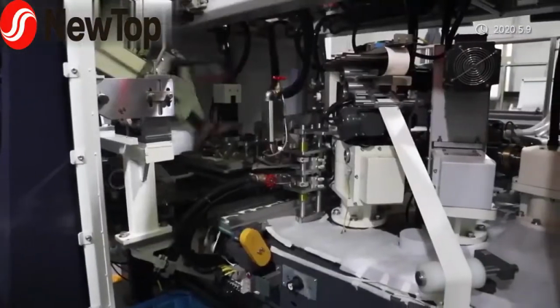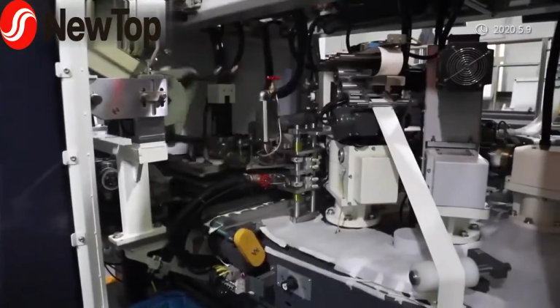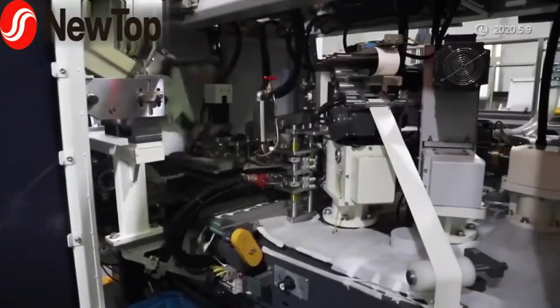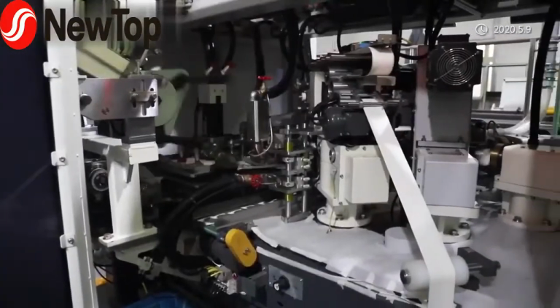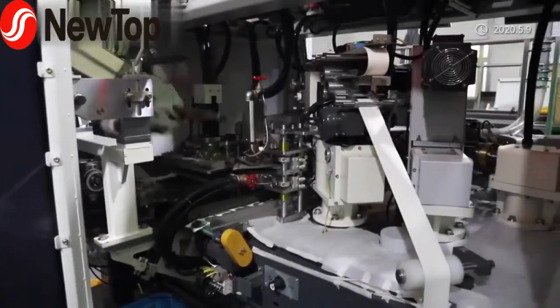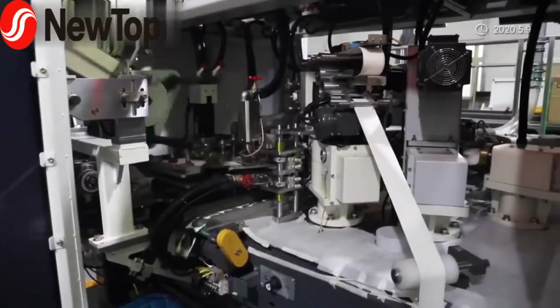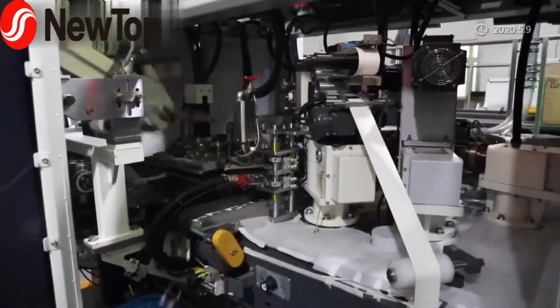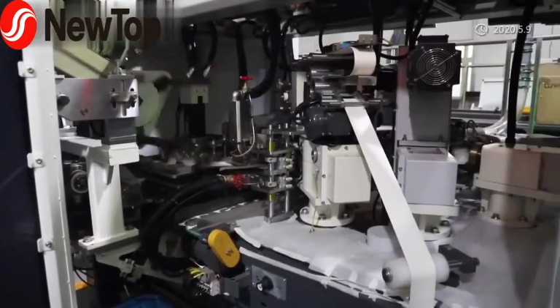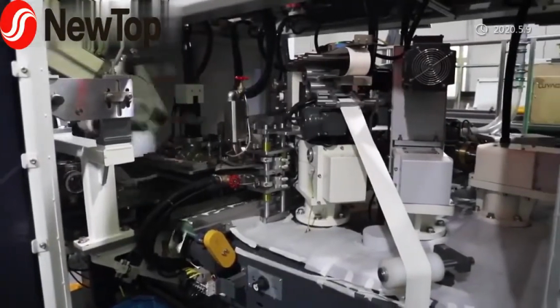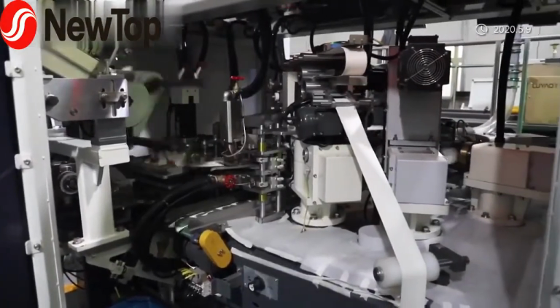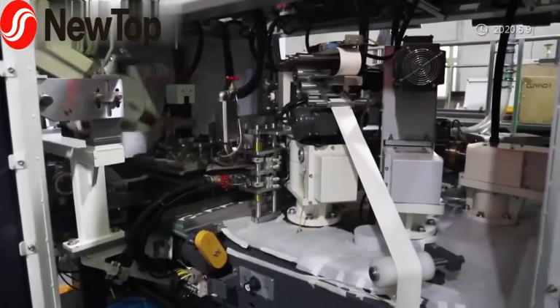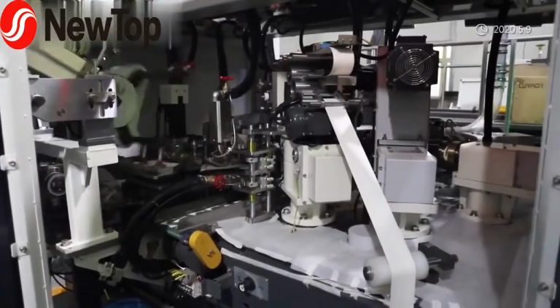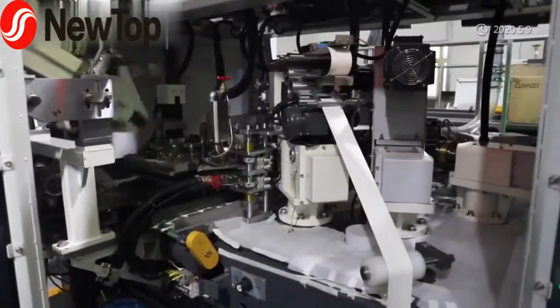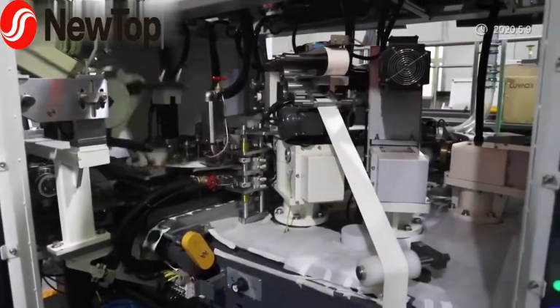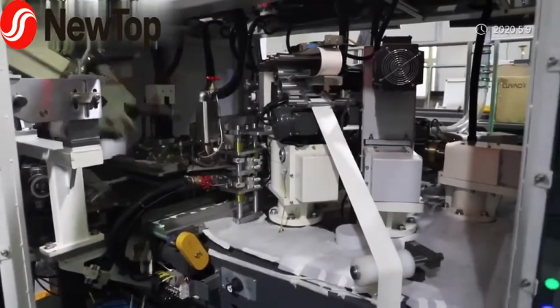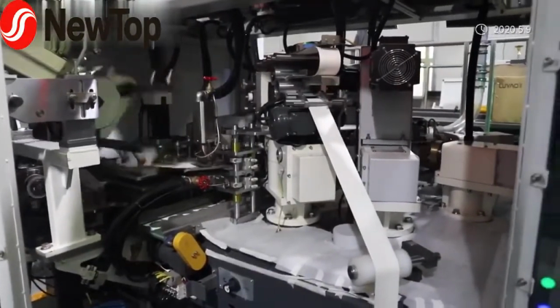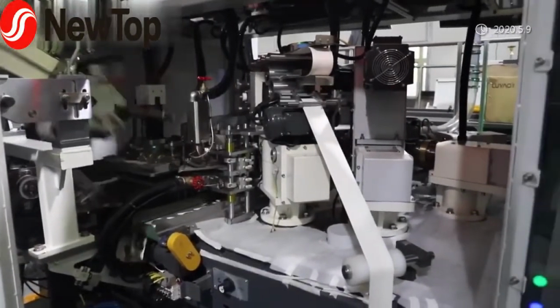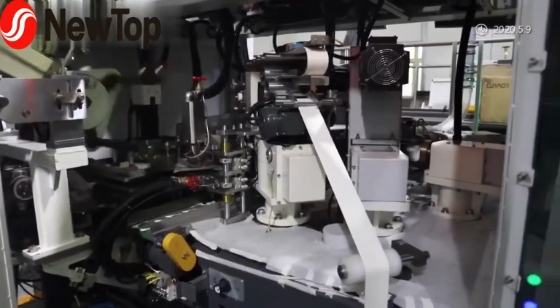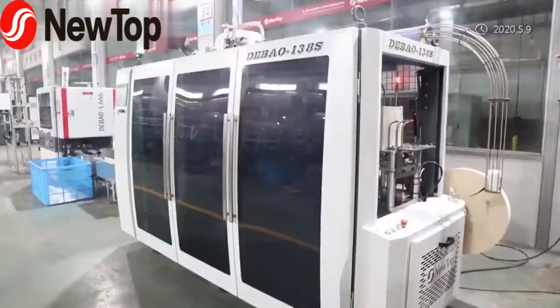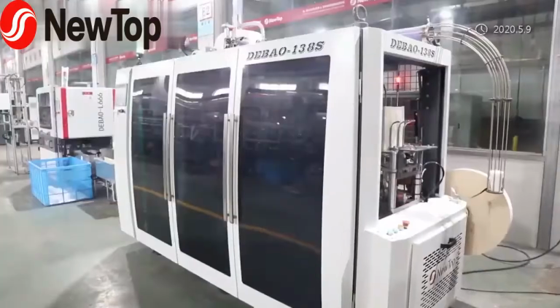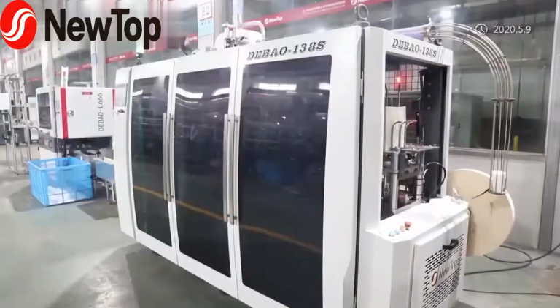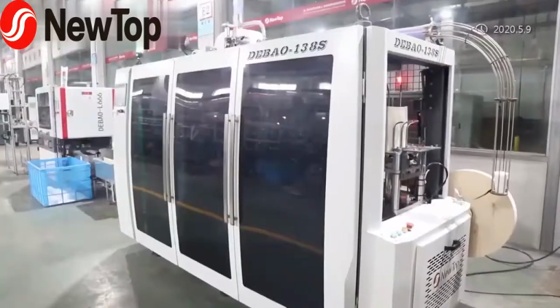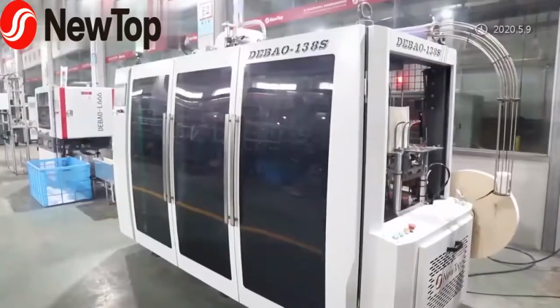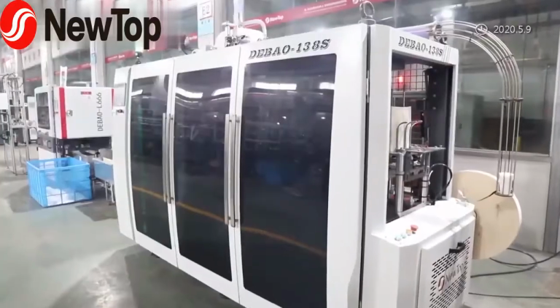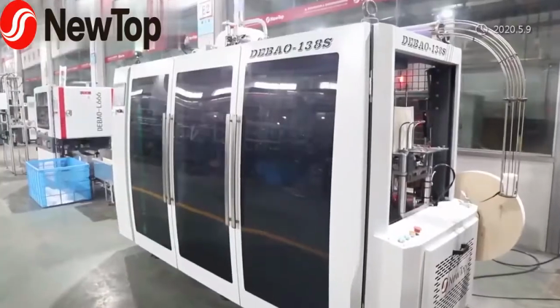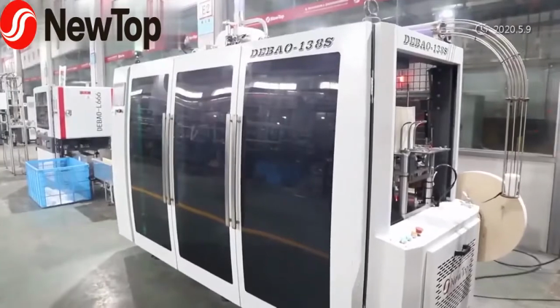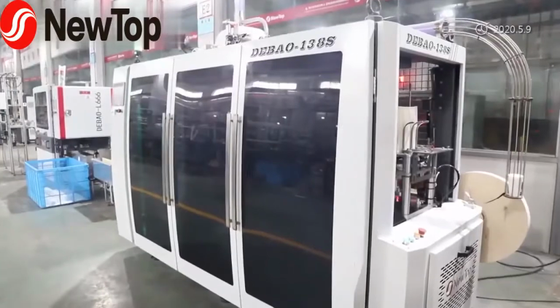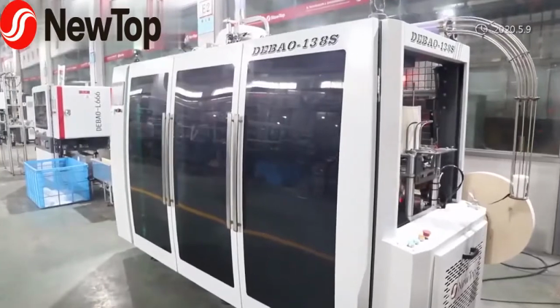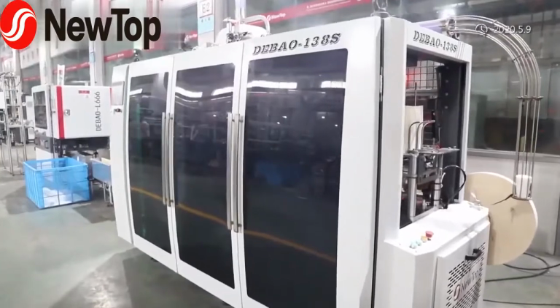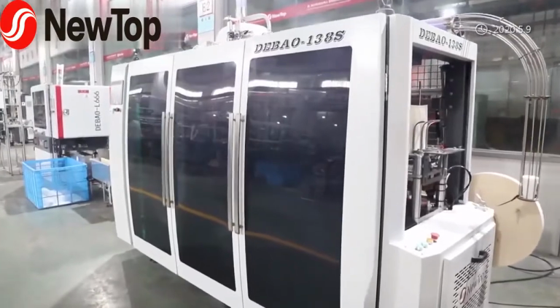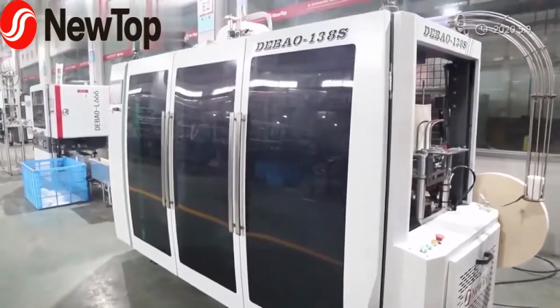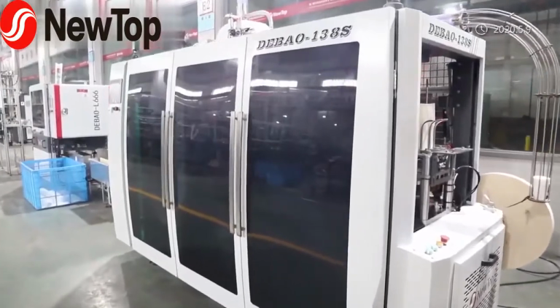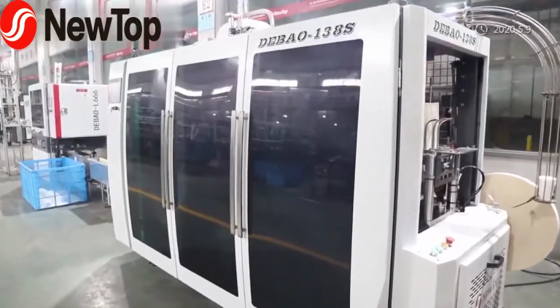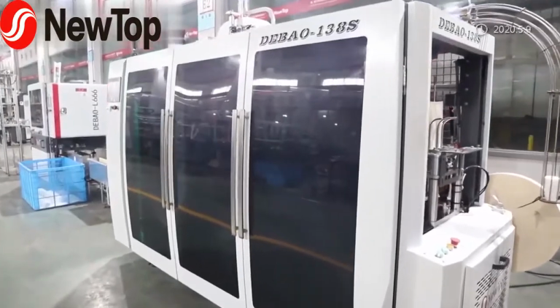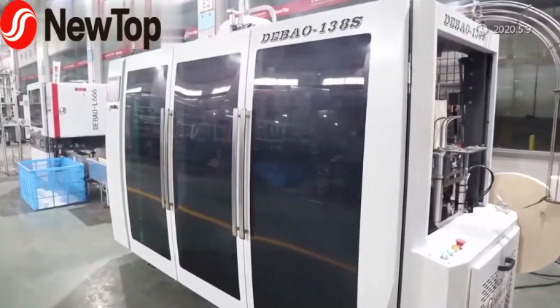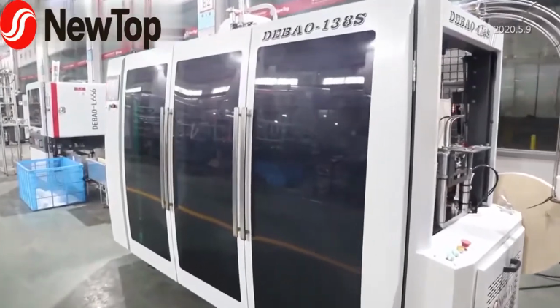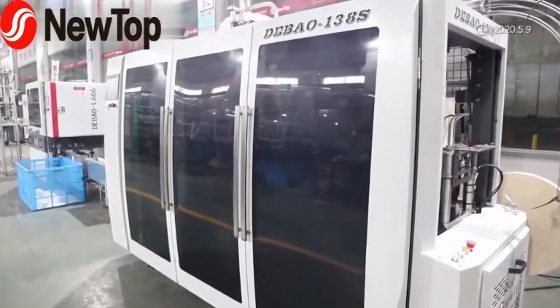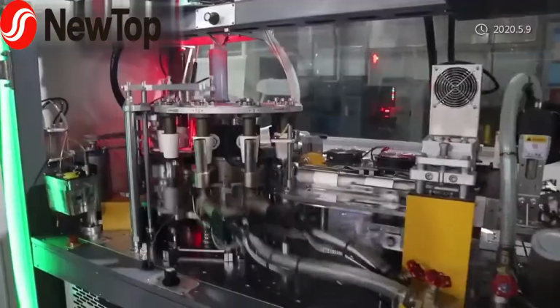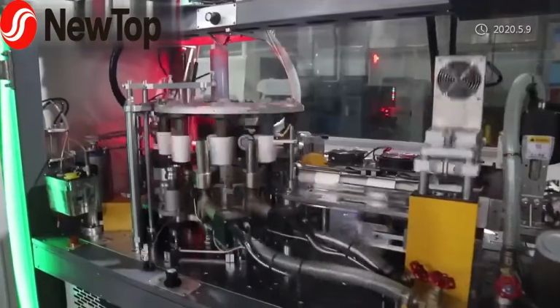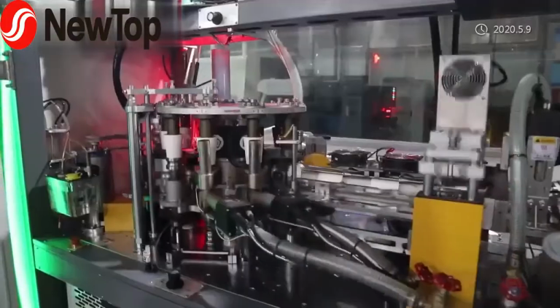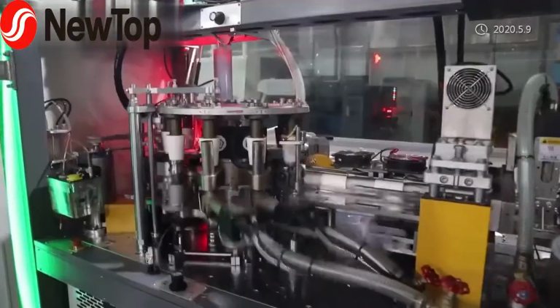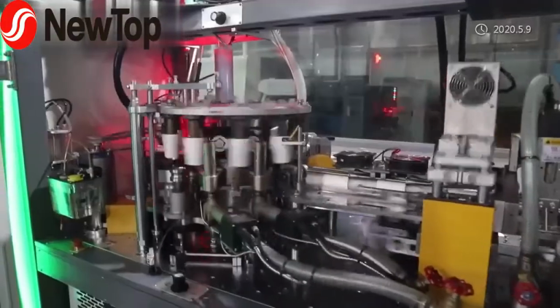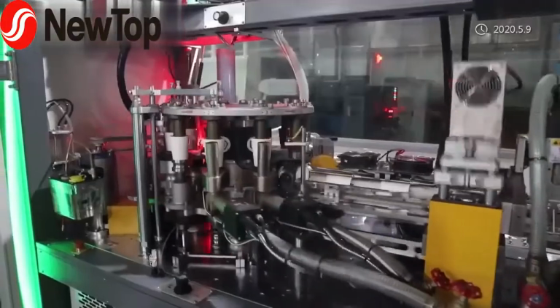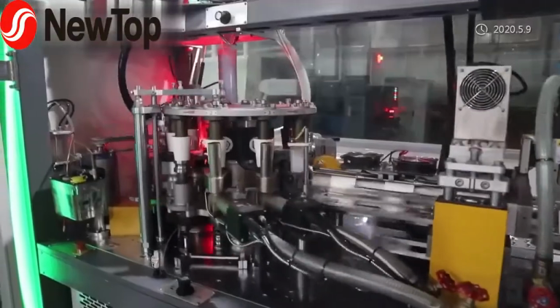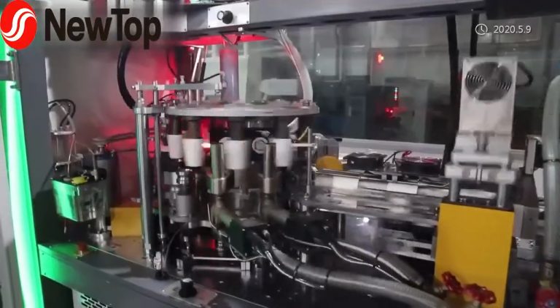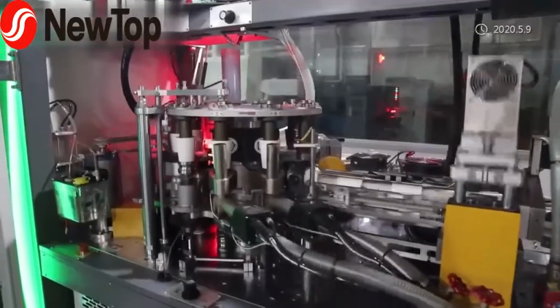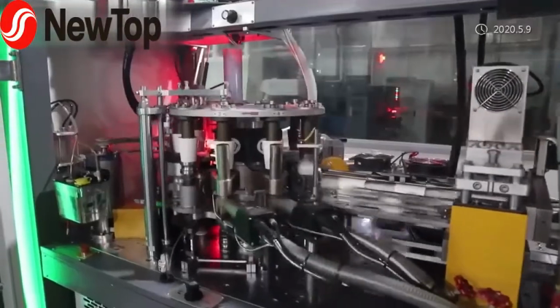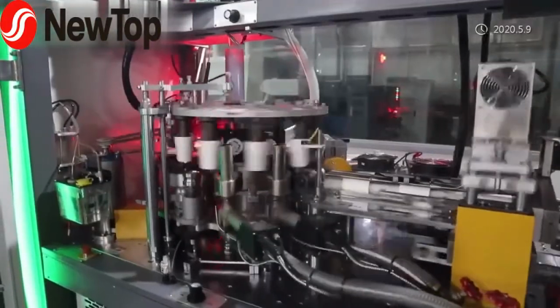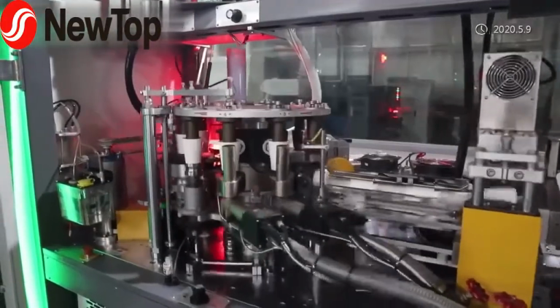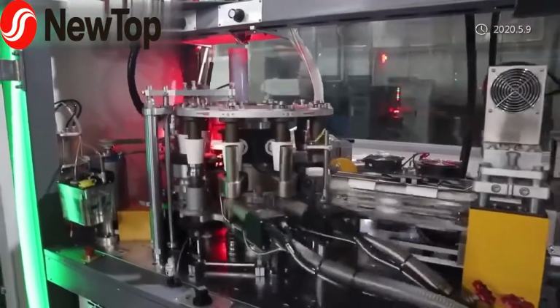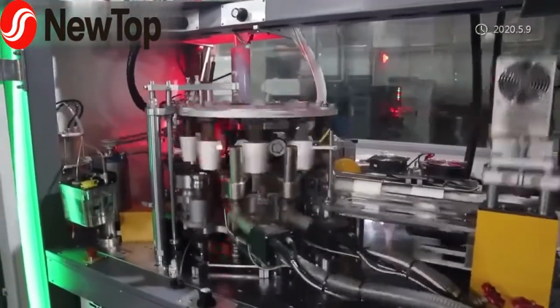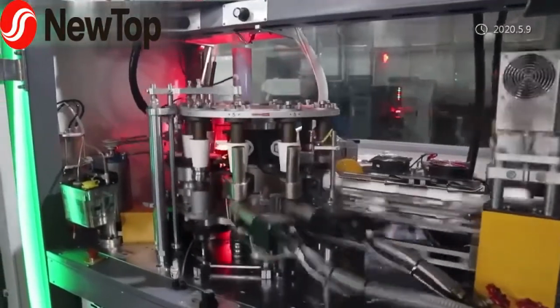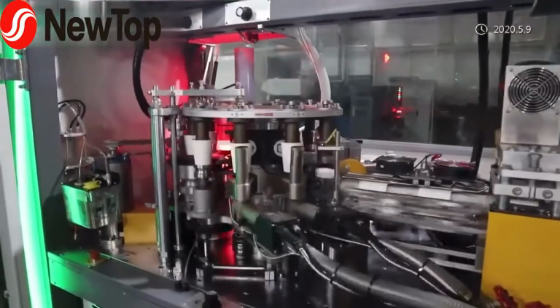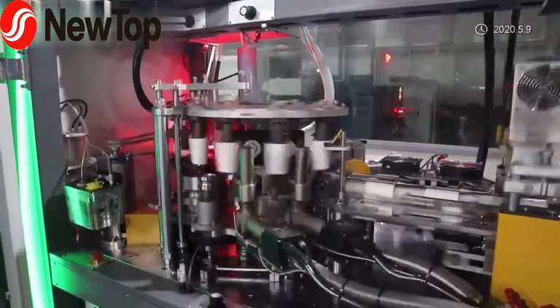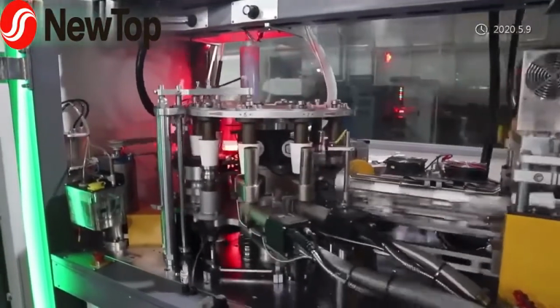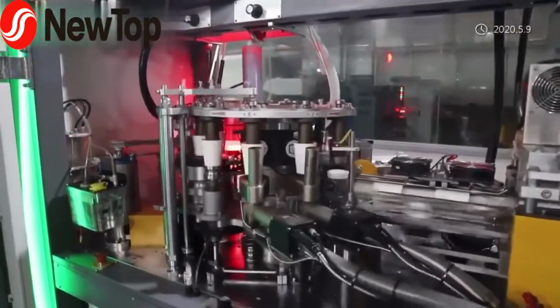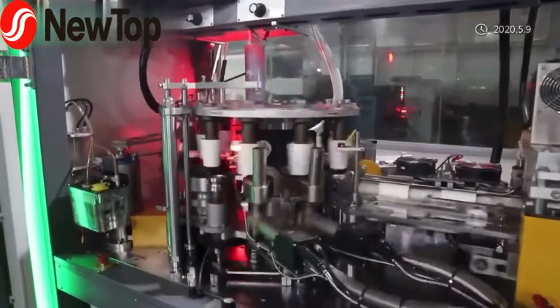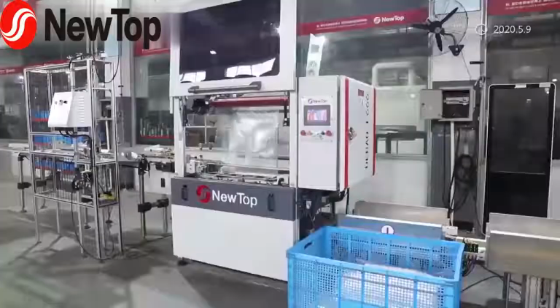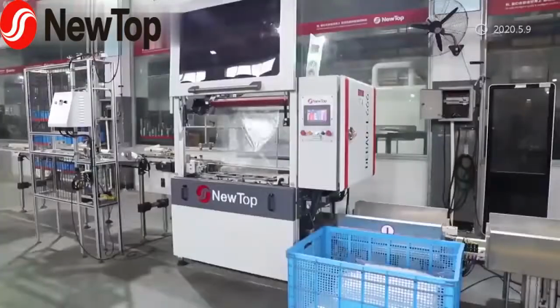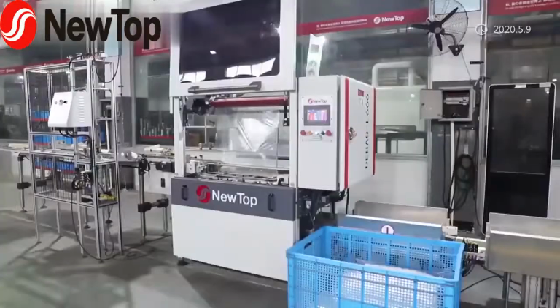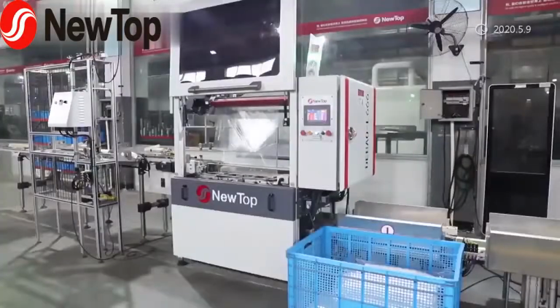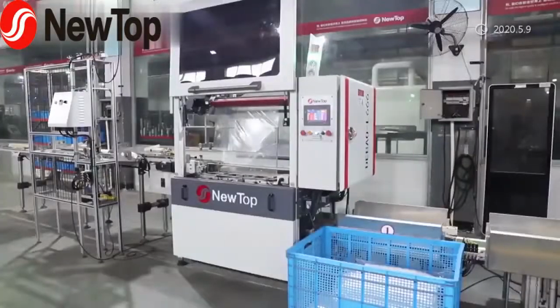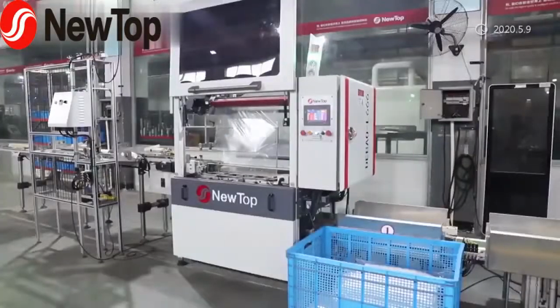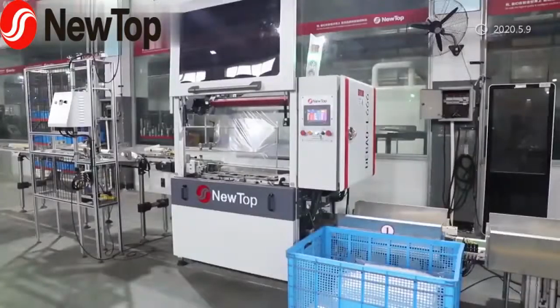The machine is easy to operate and maintain. We guarantee 5 years for machine mechanical parts.